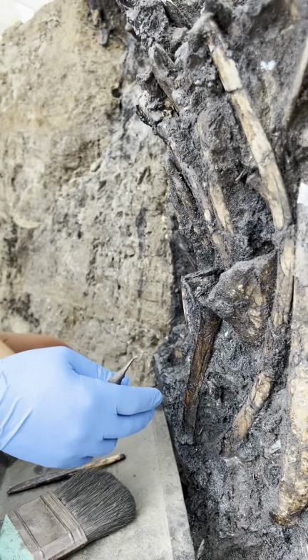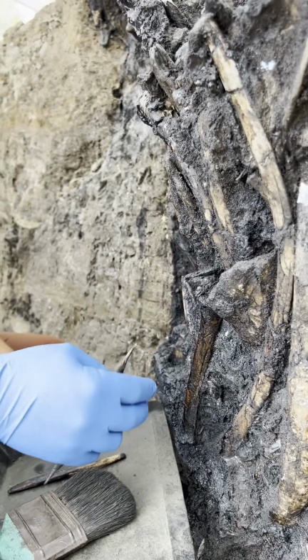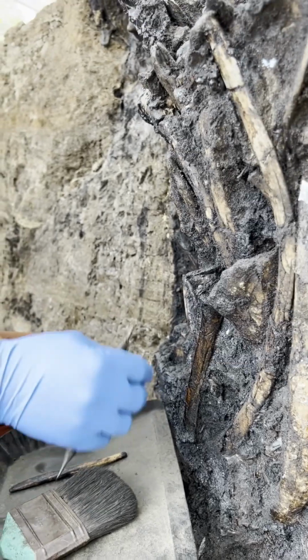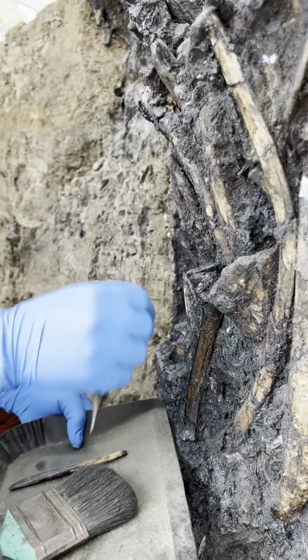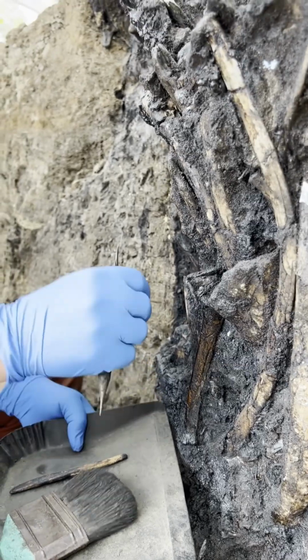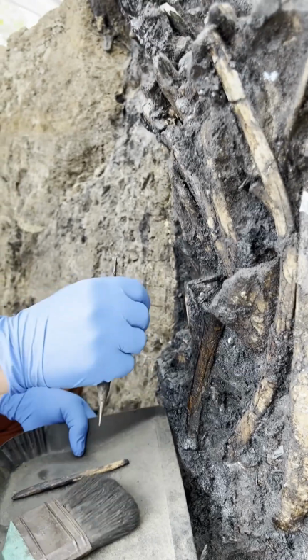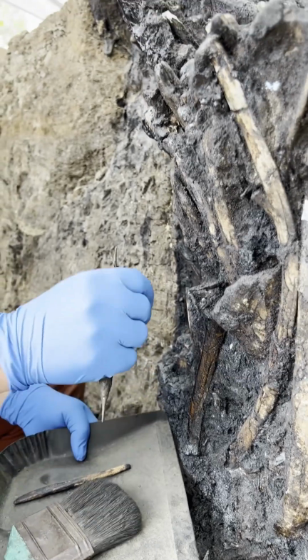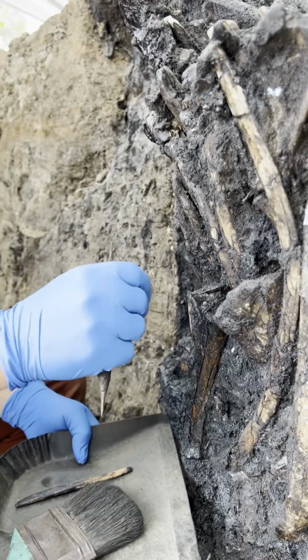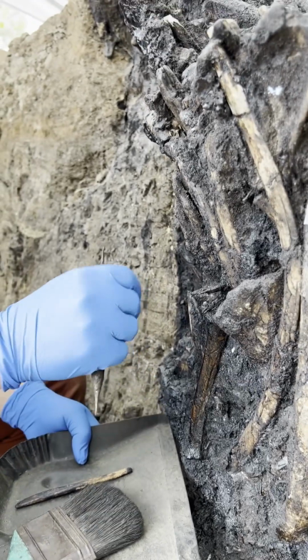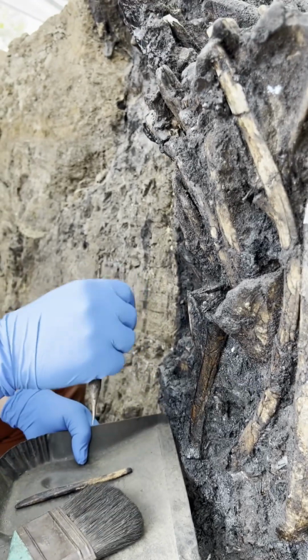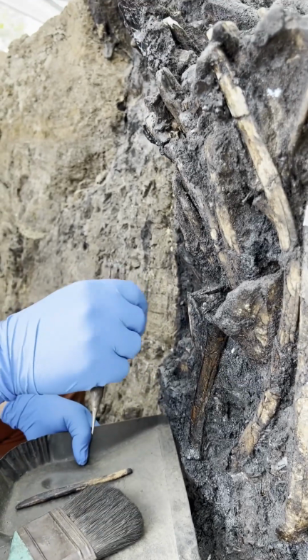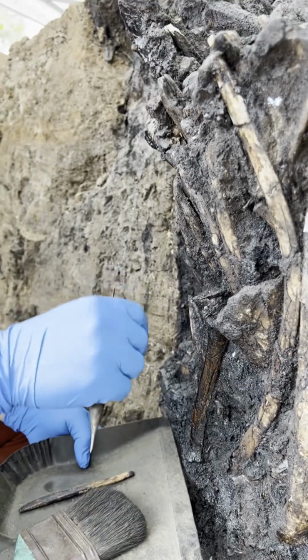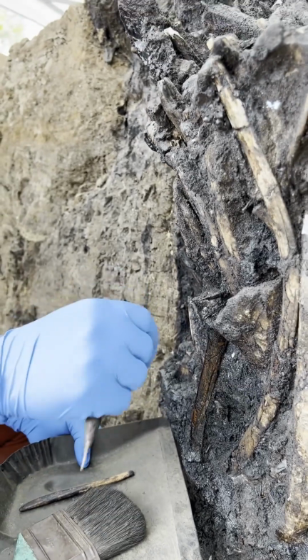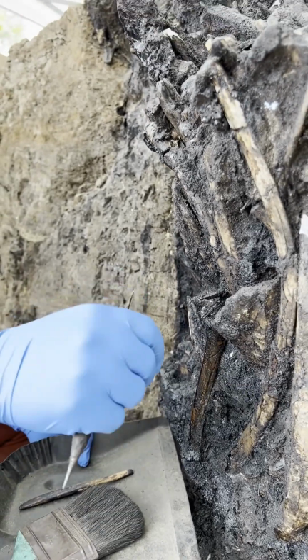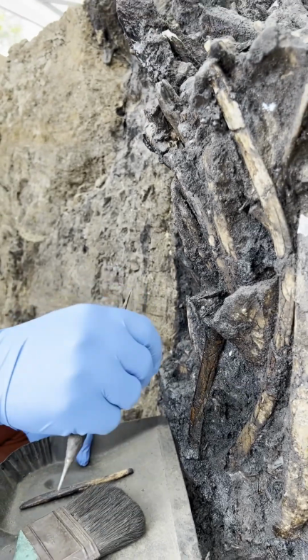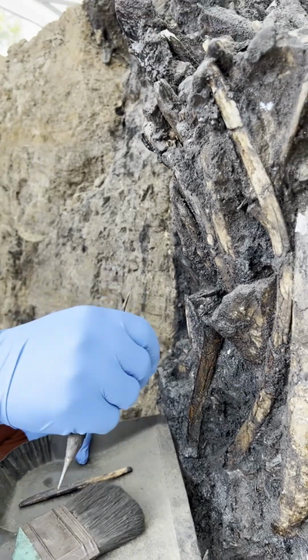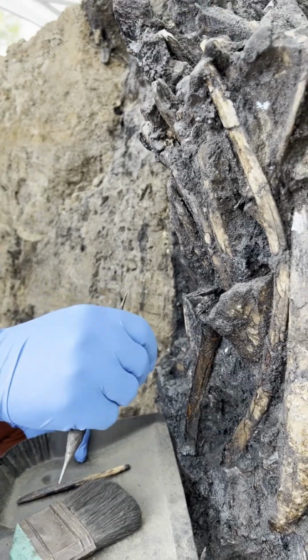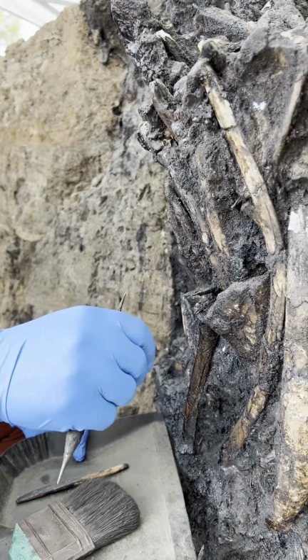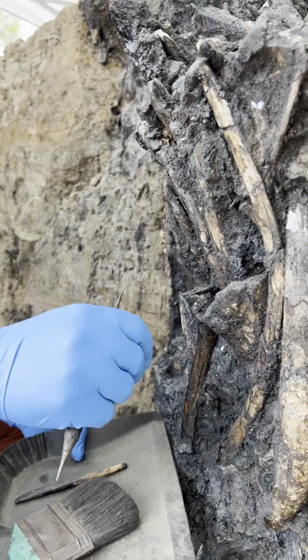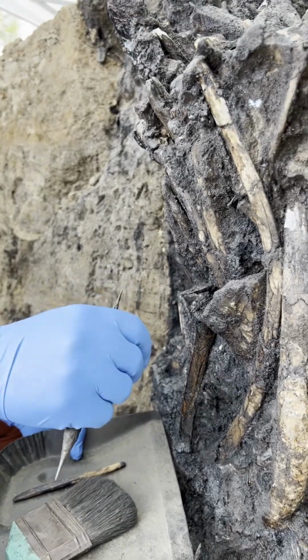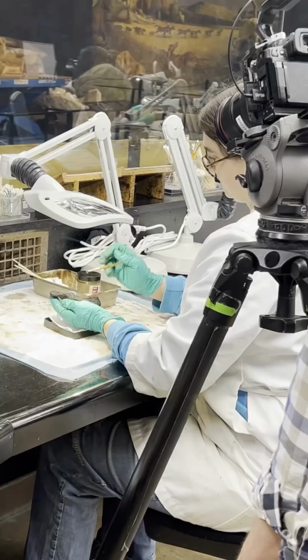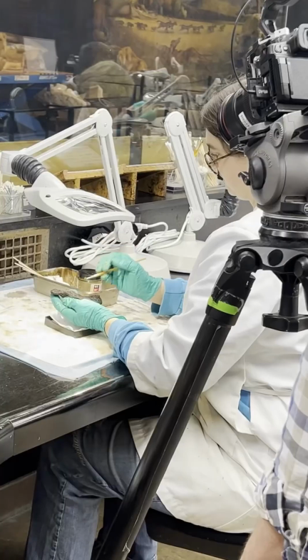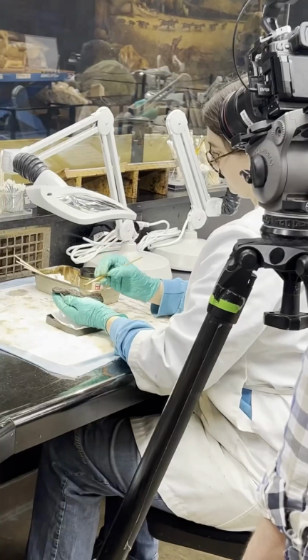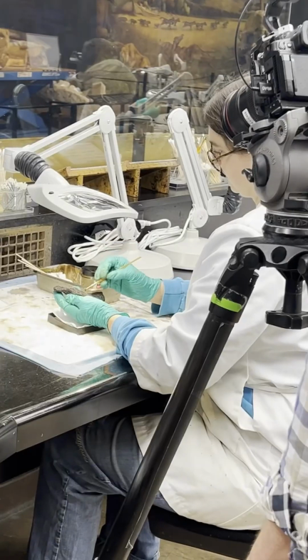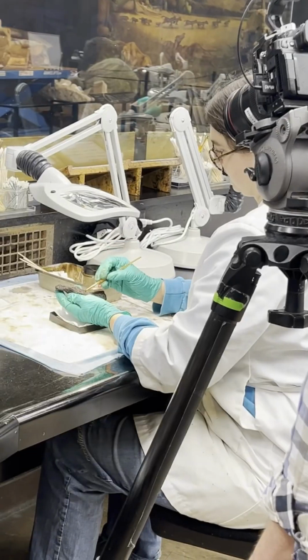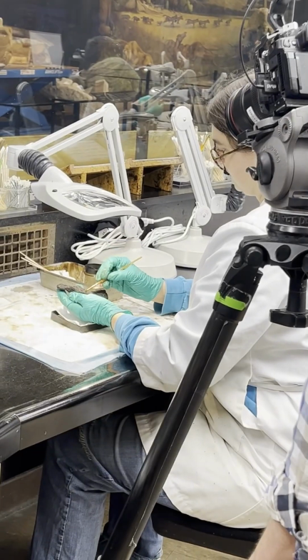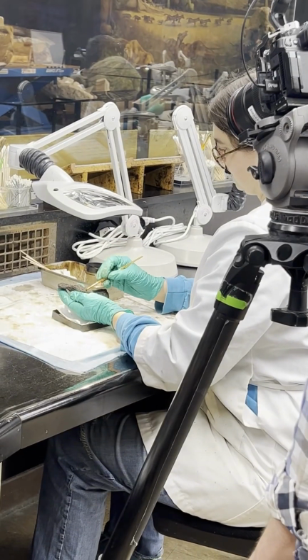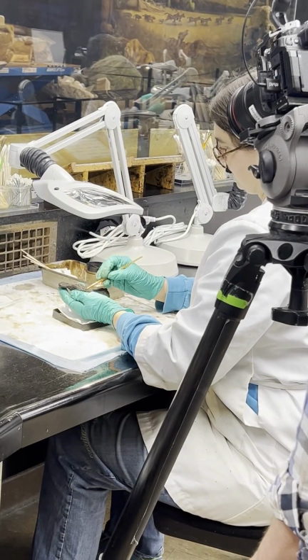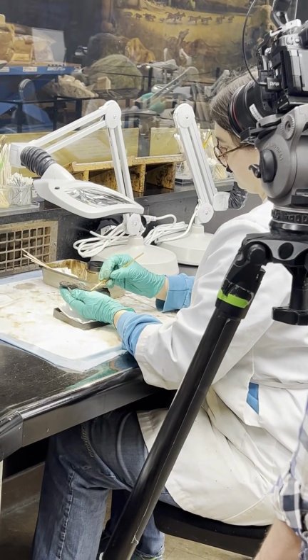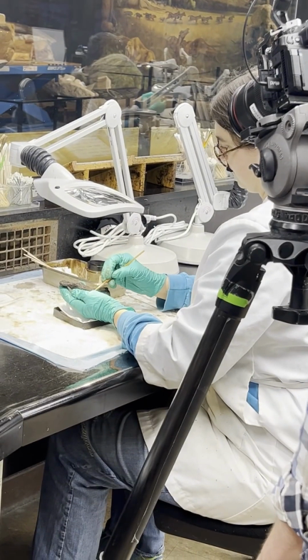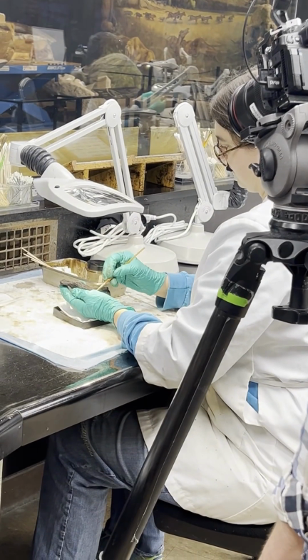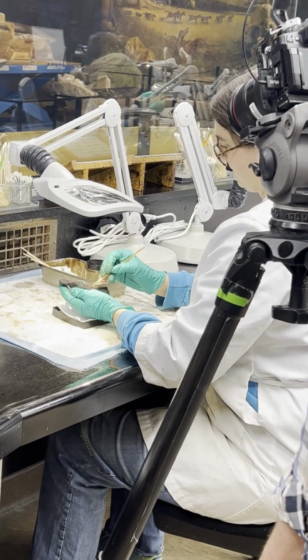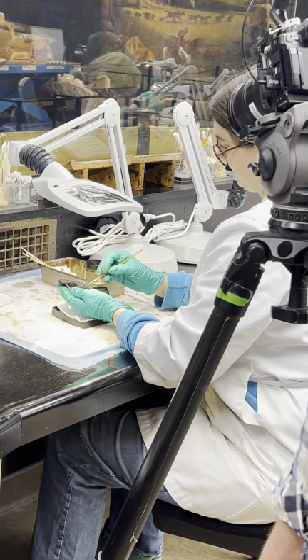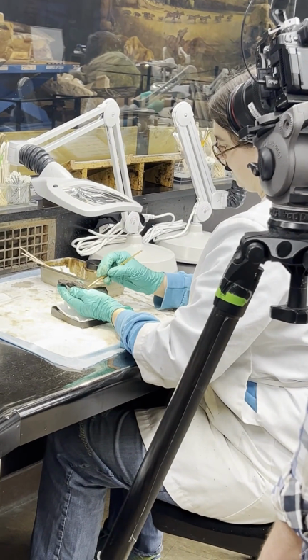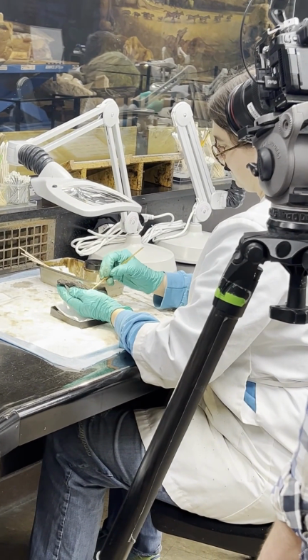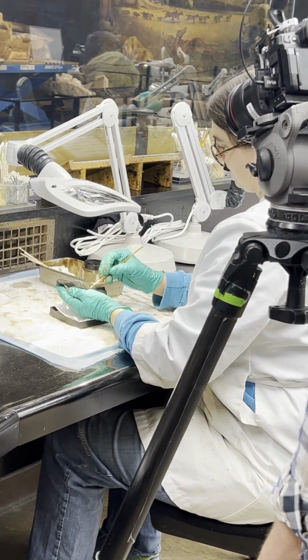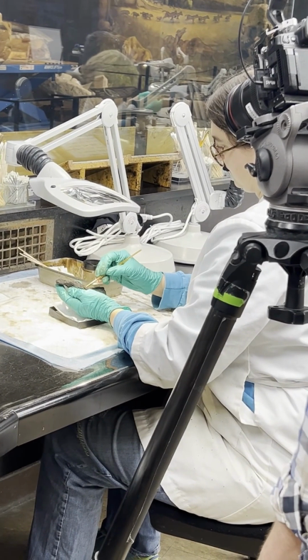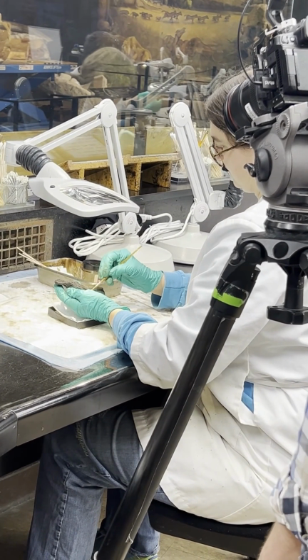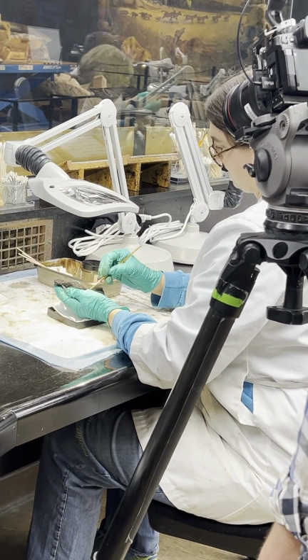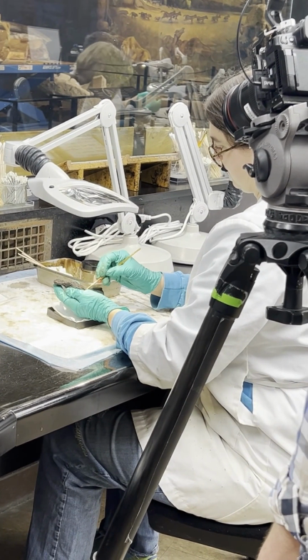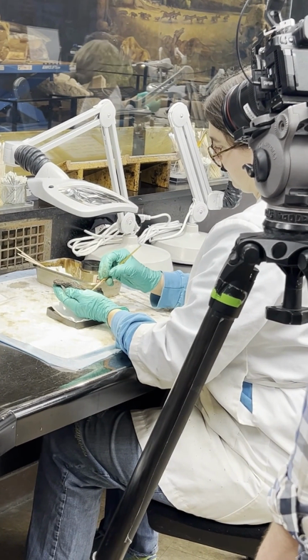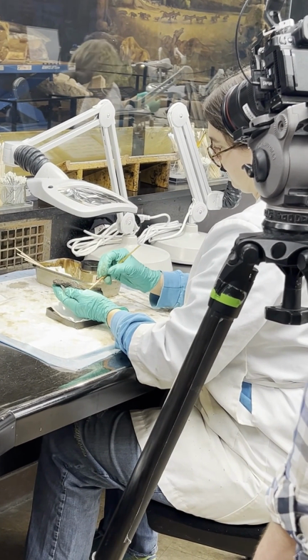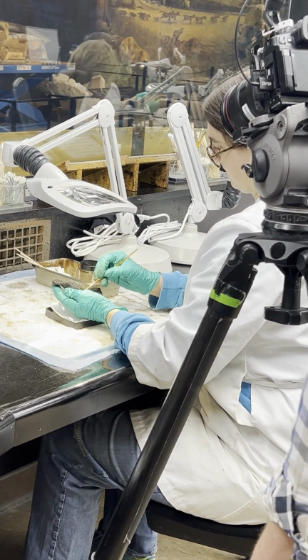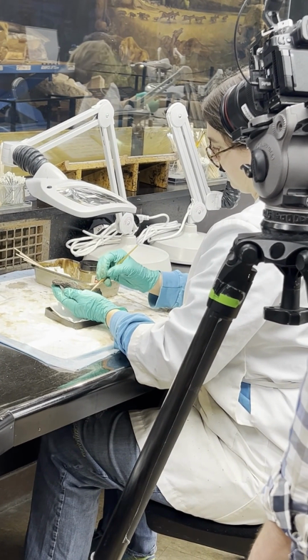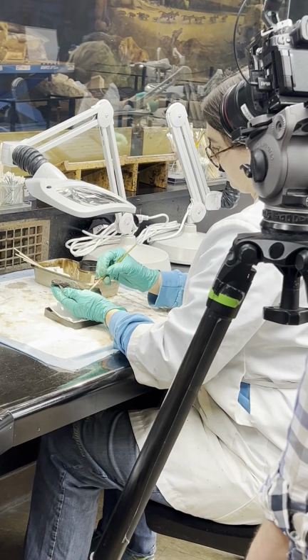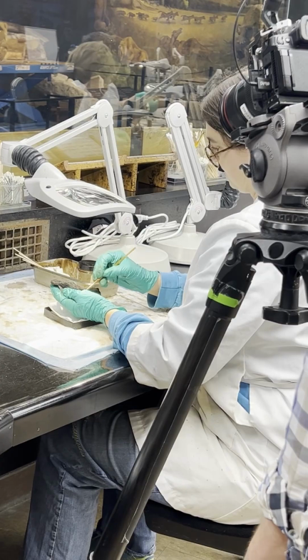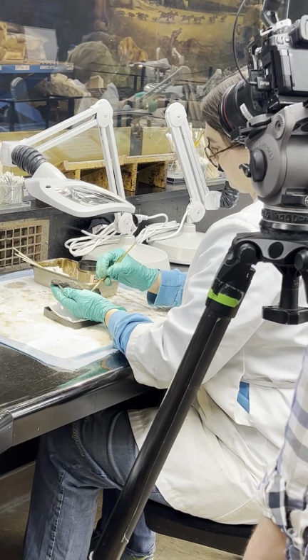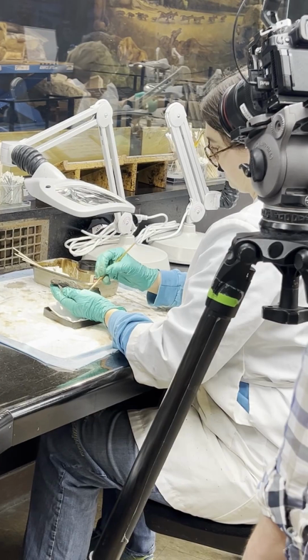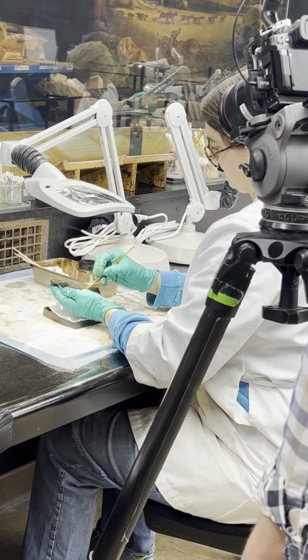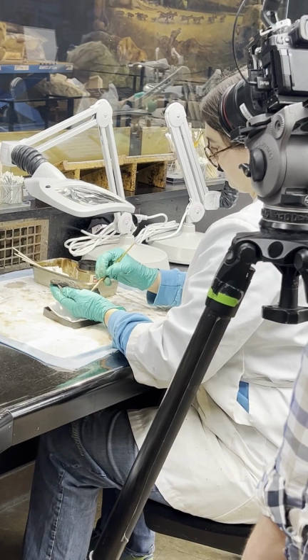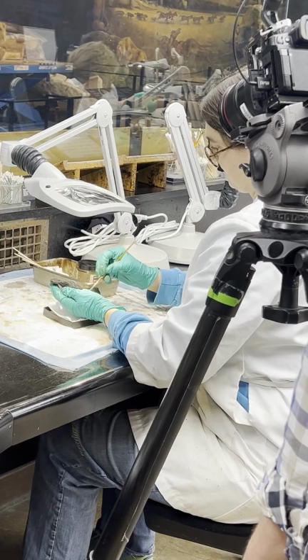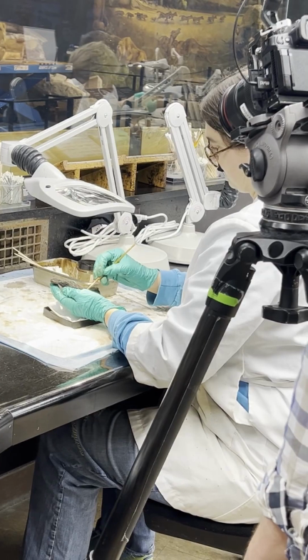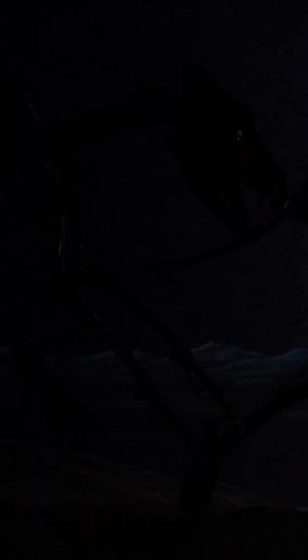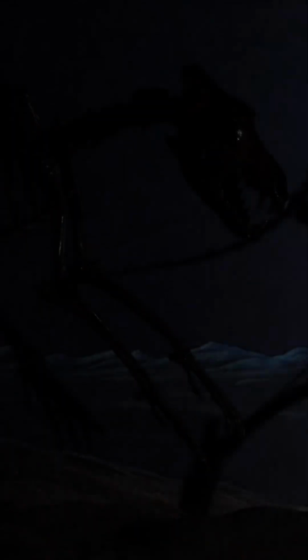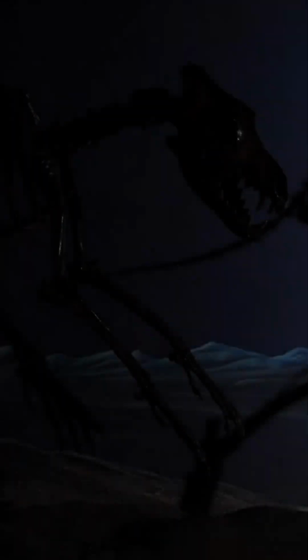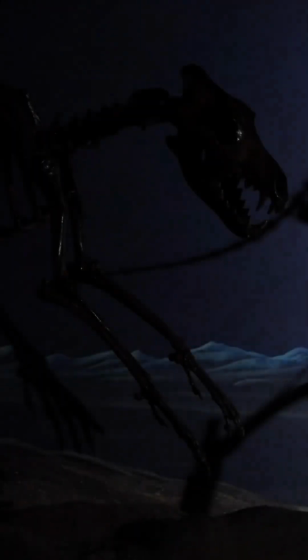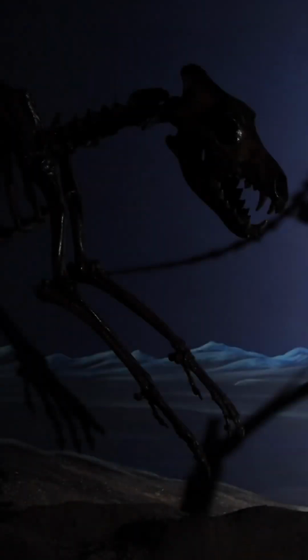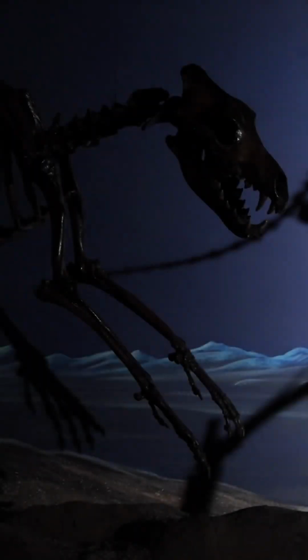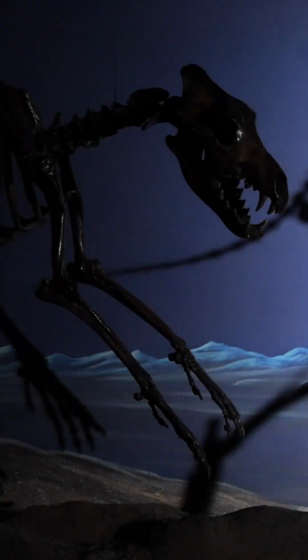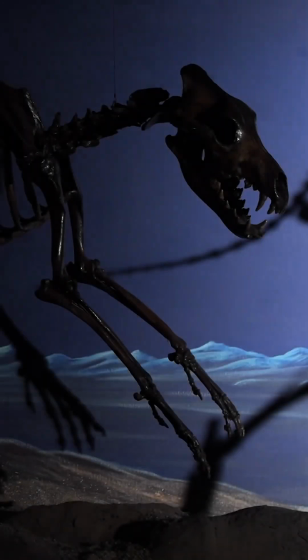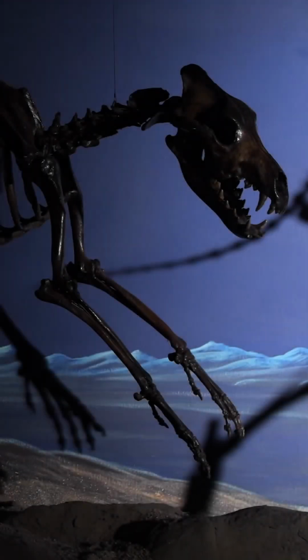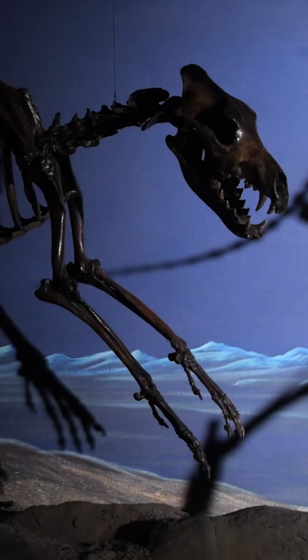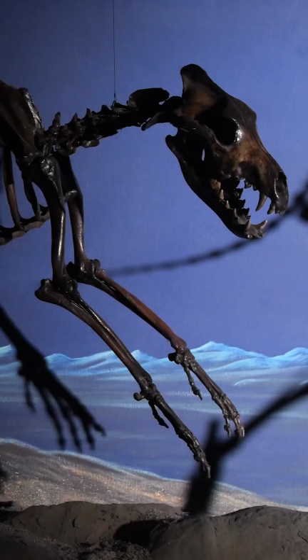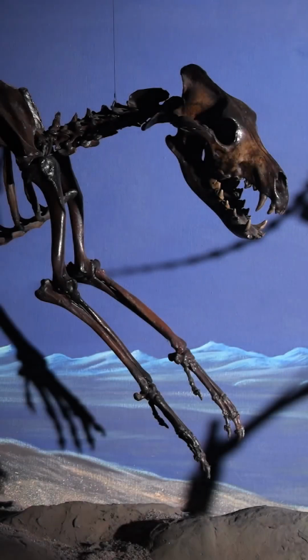Then we give it a field ID and it gets sent to the lab to be fully prepared, cleaned, and put into the collection.